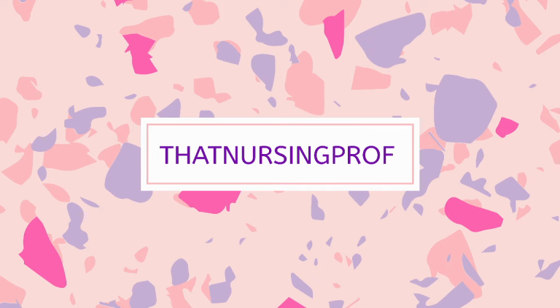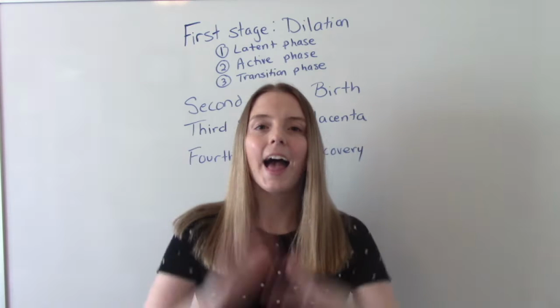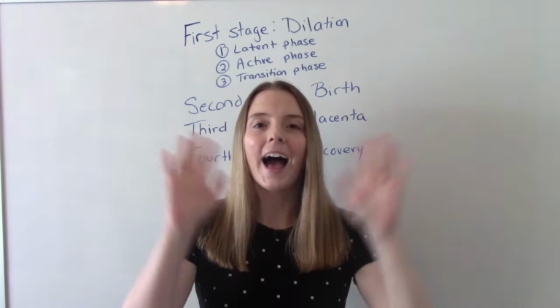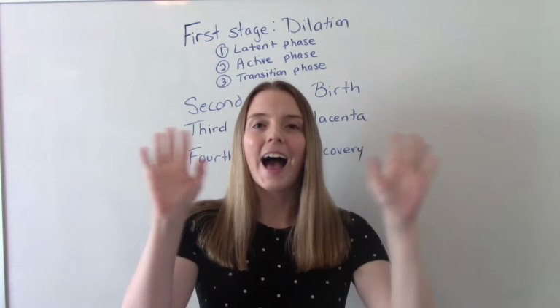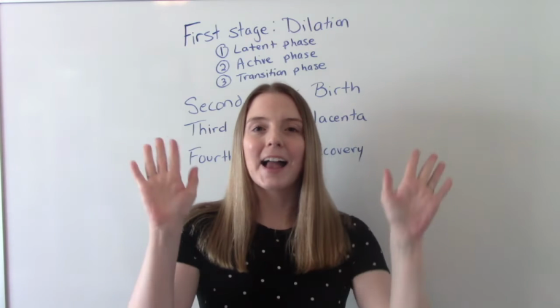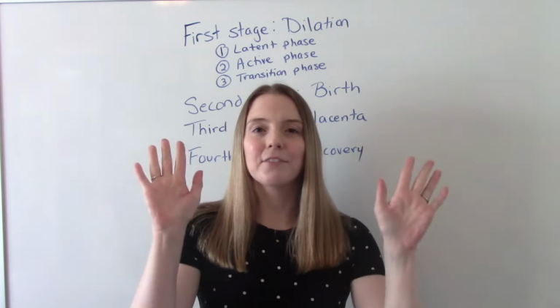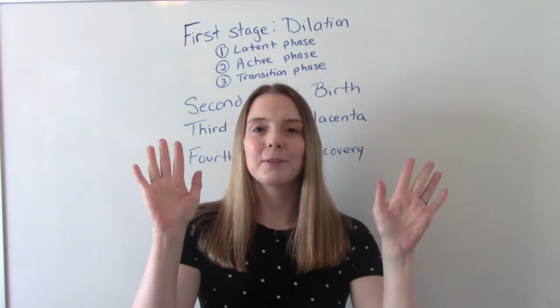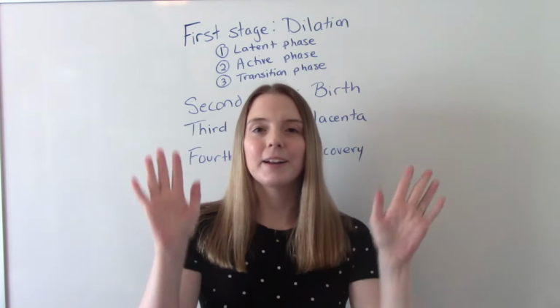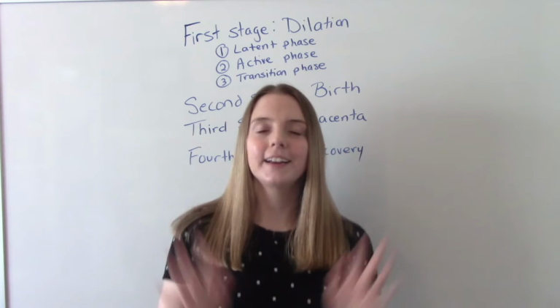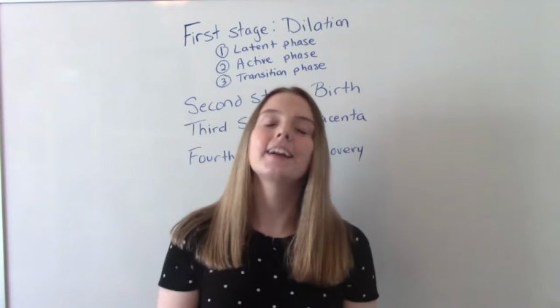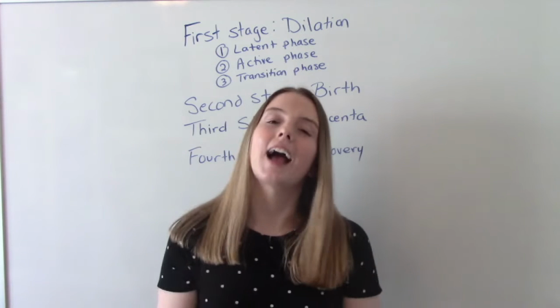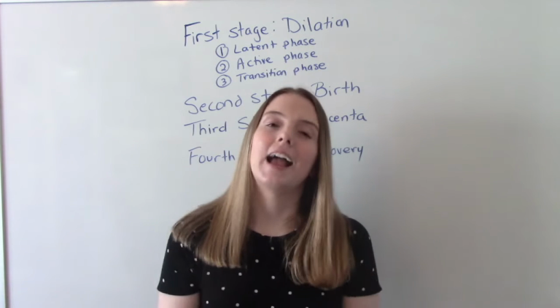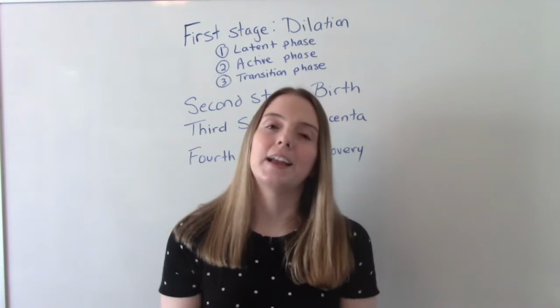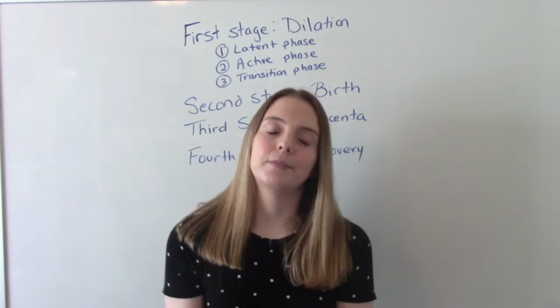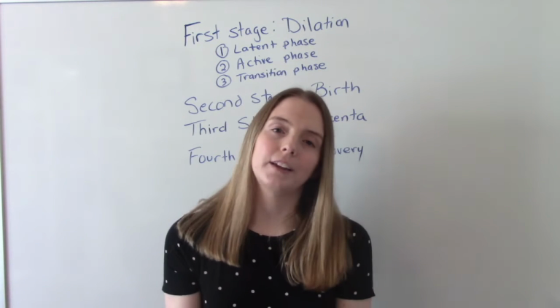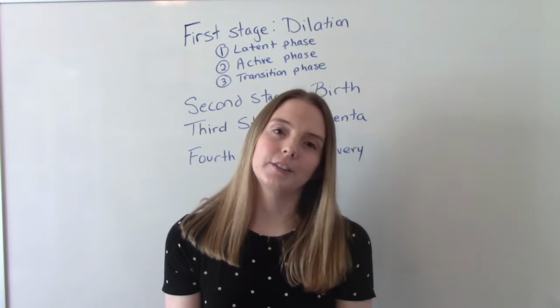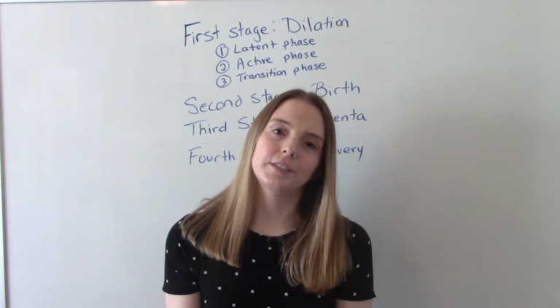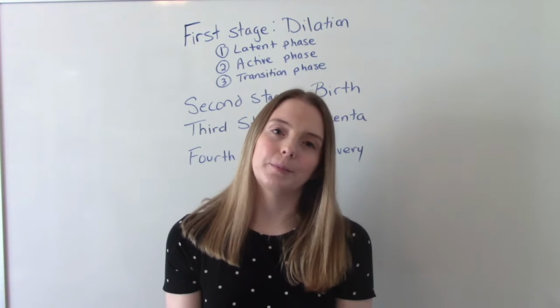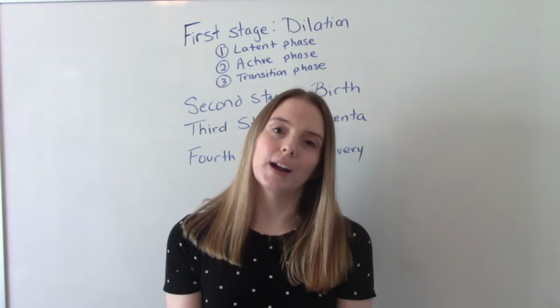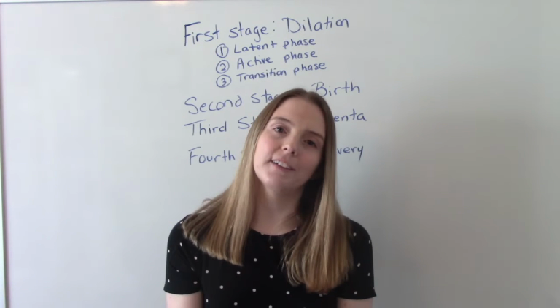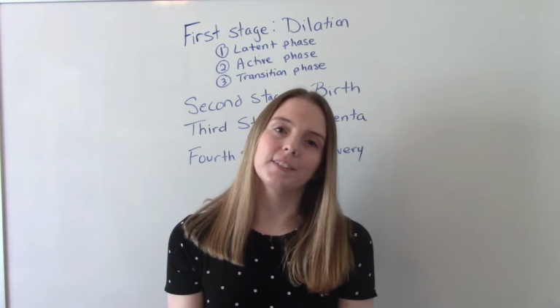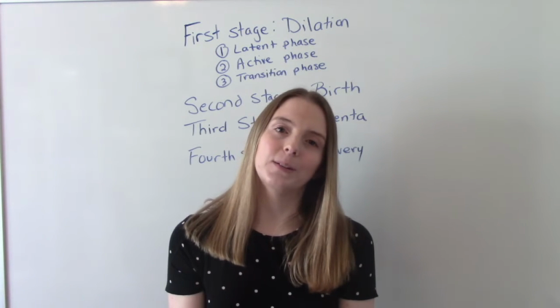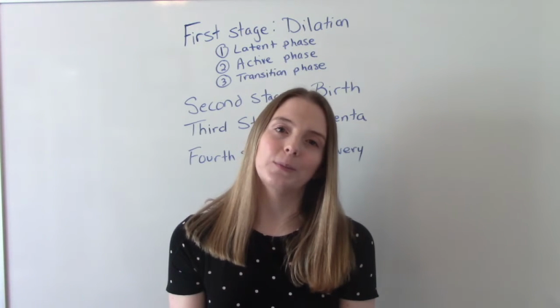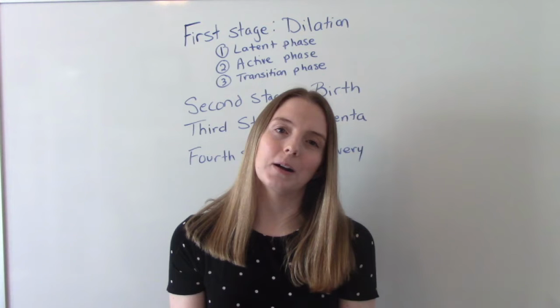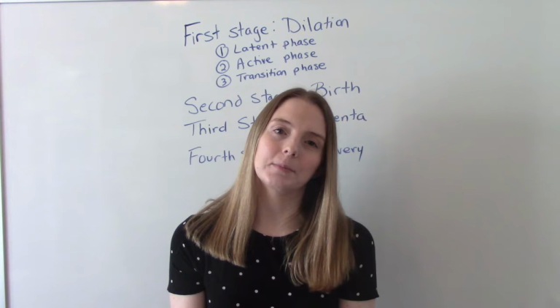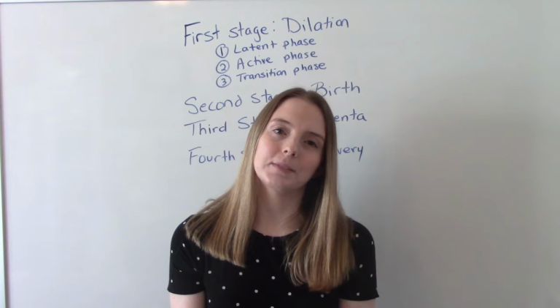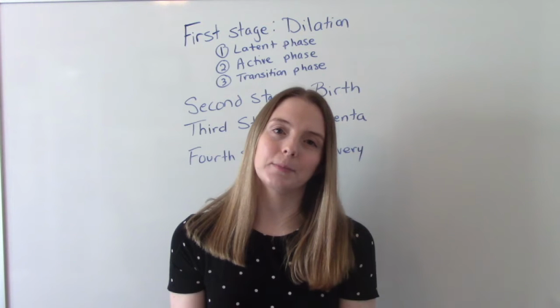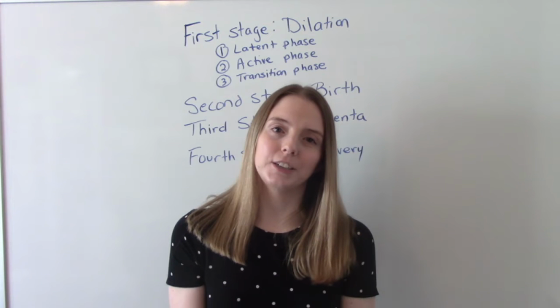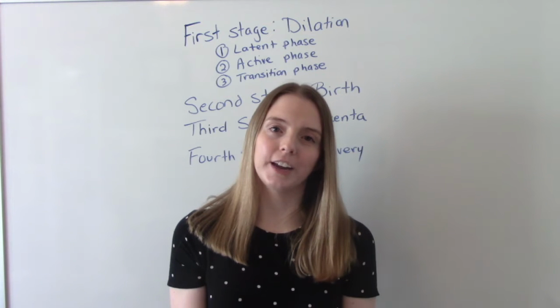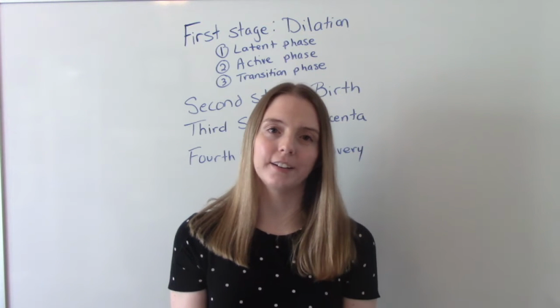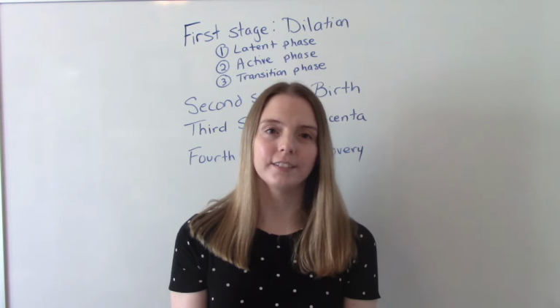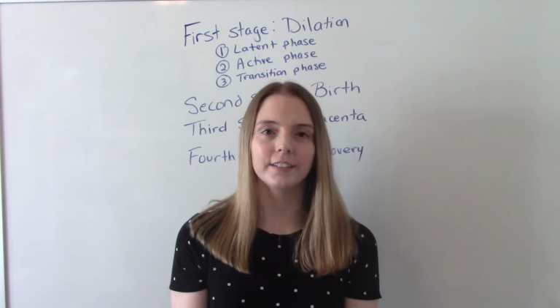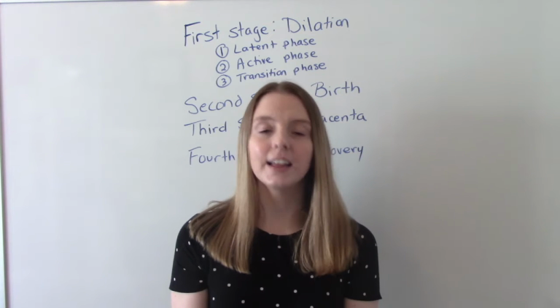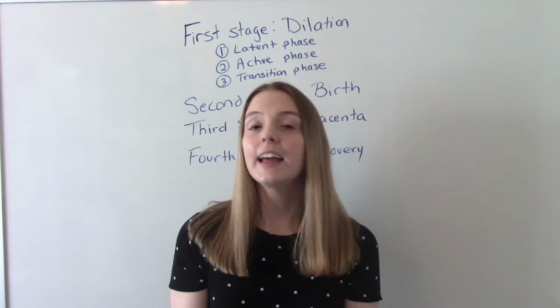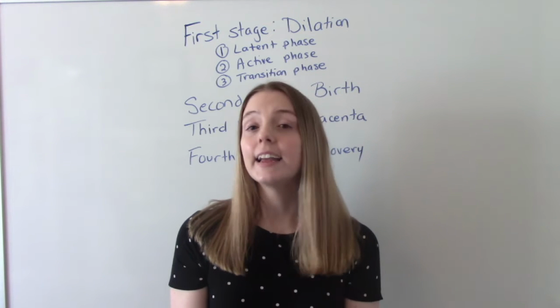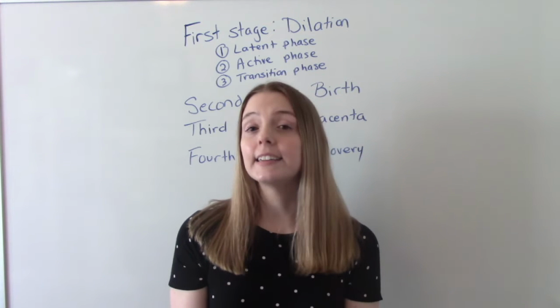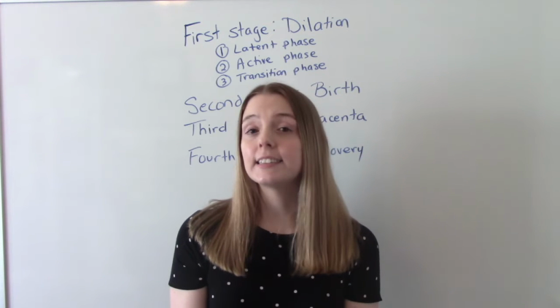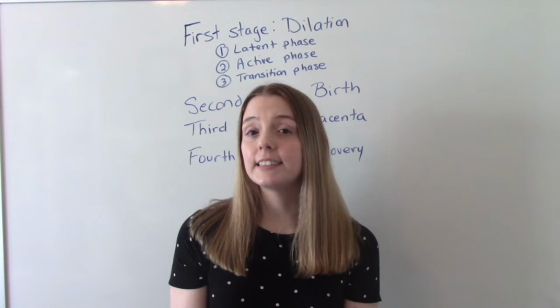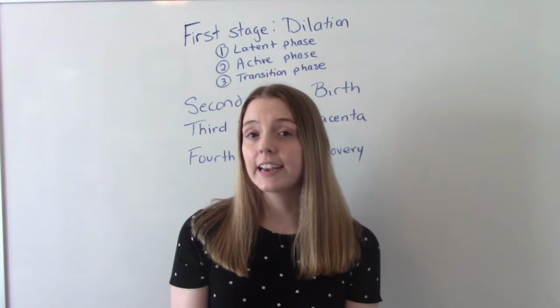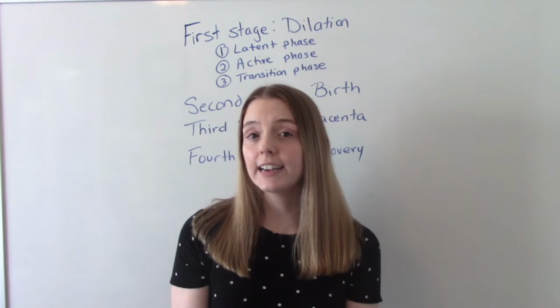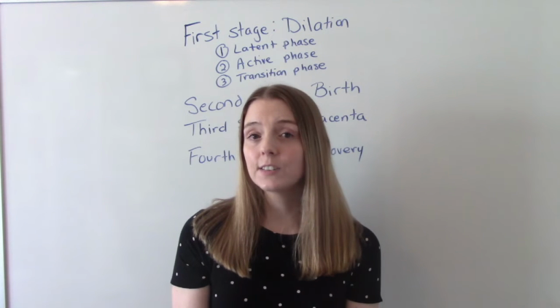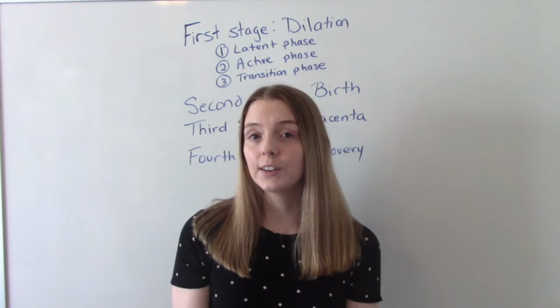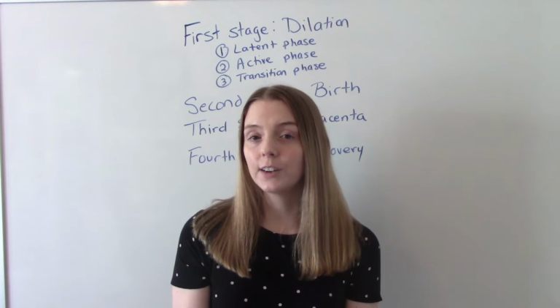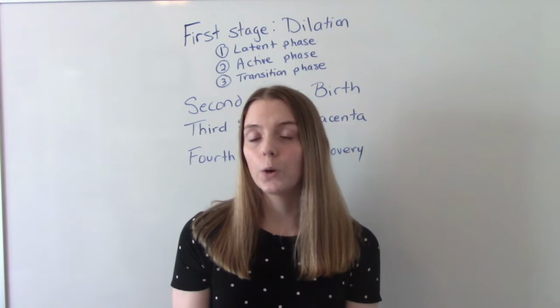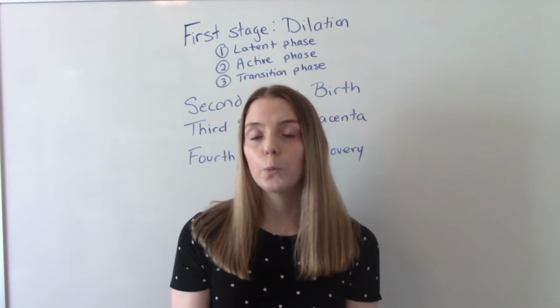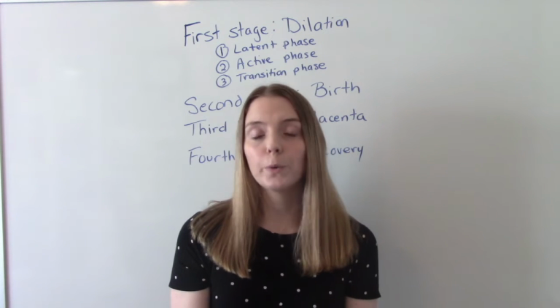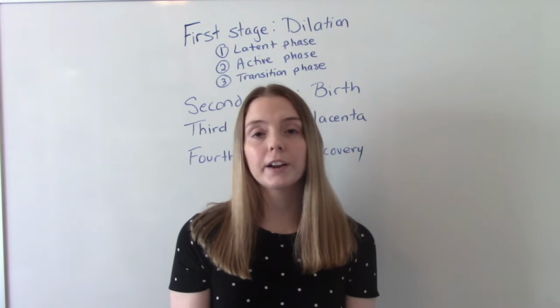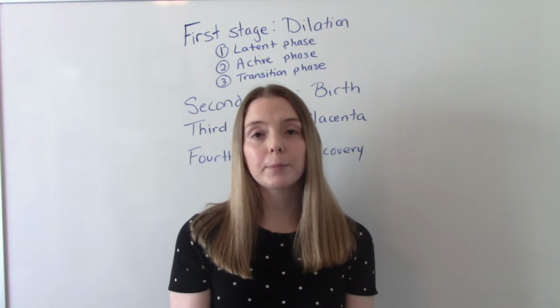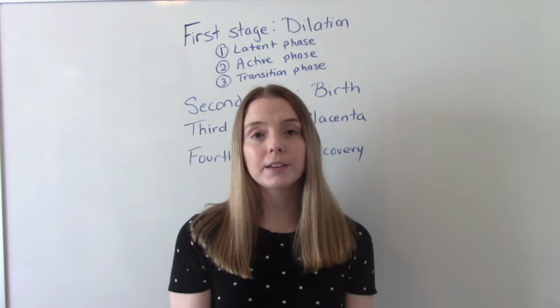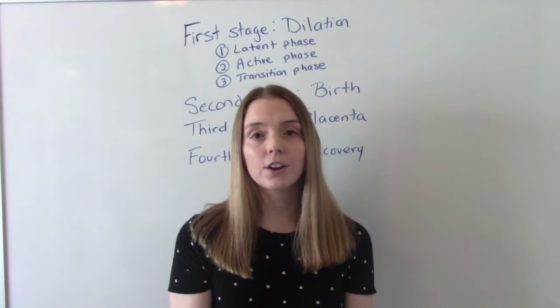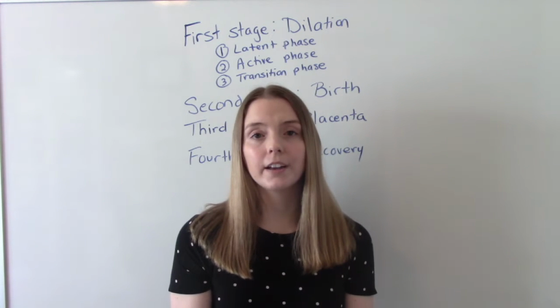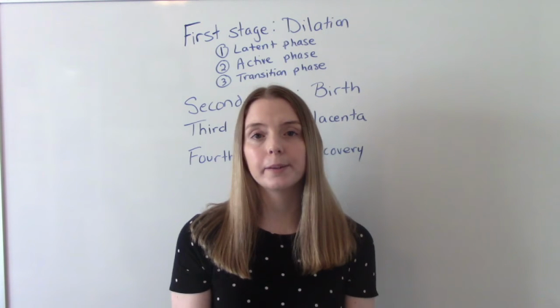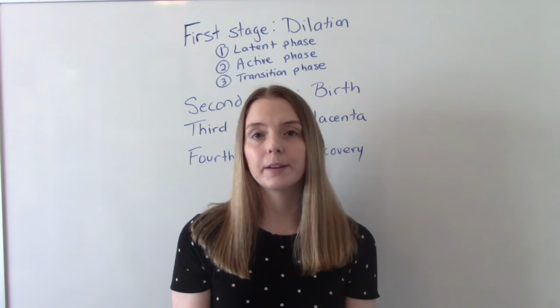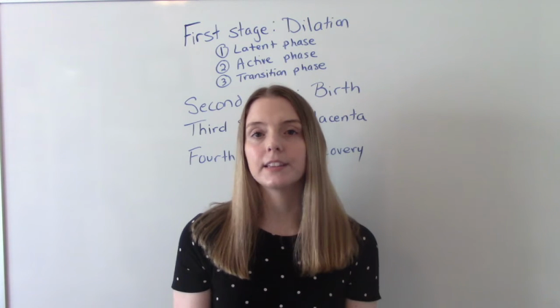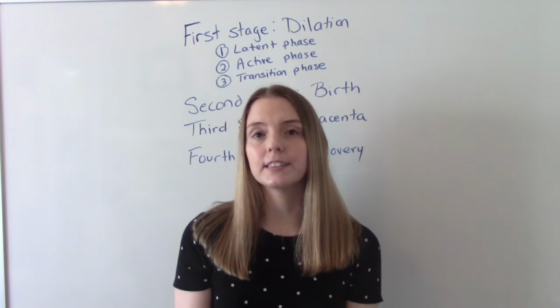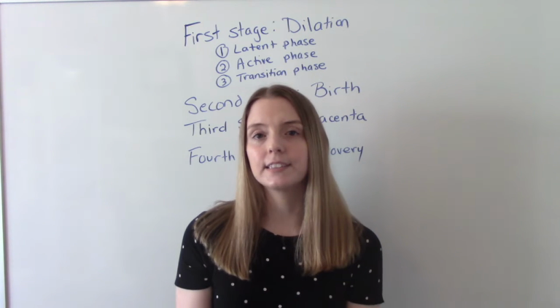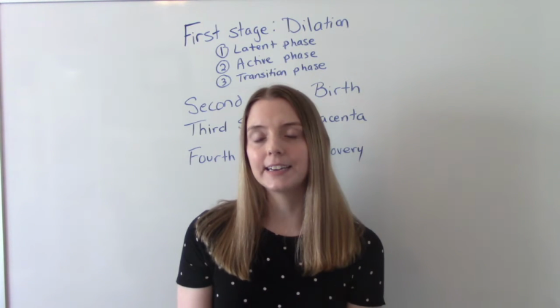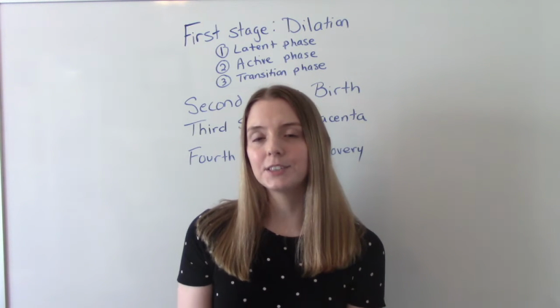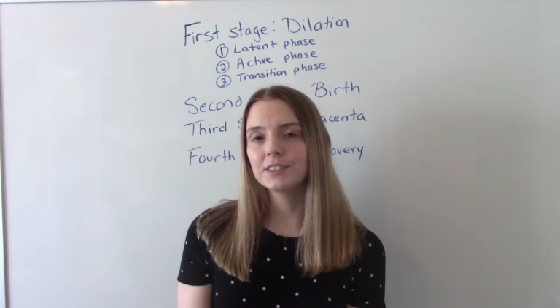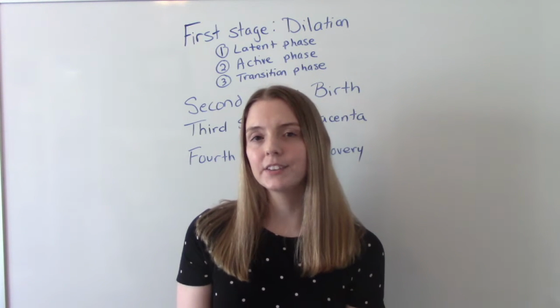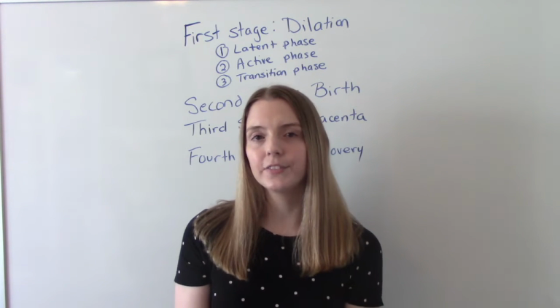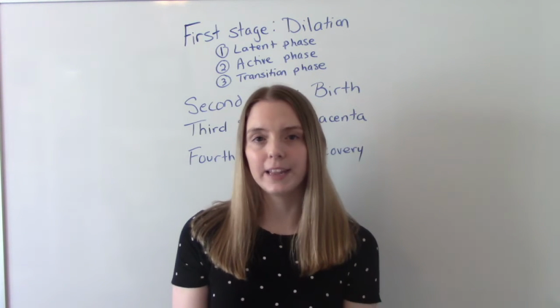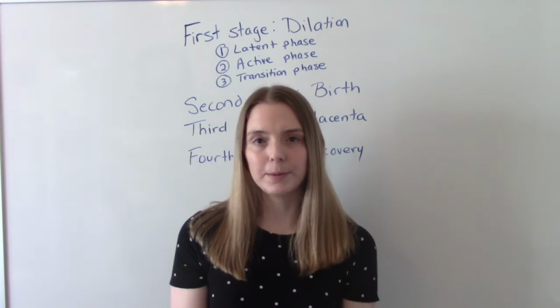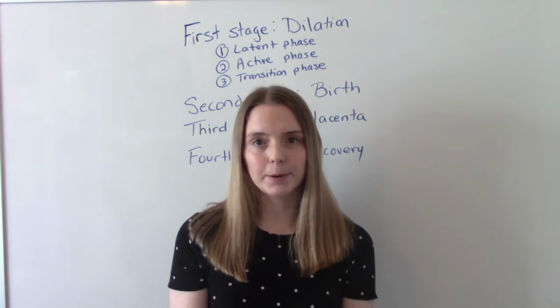Hi everybody, I am That Nursing Prop and welcome to my channel. In today's video, we're going to be talking about the stages of labor.